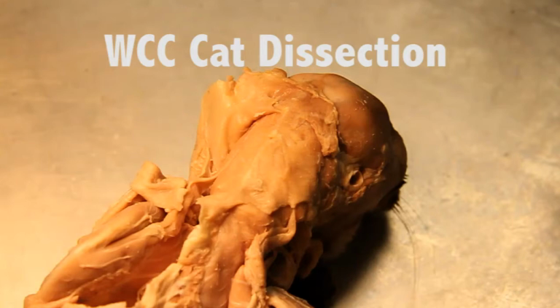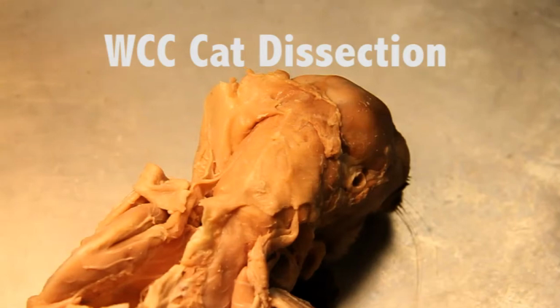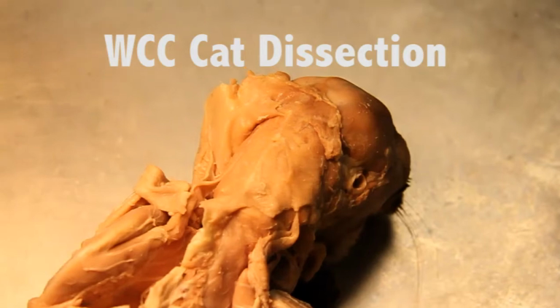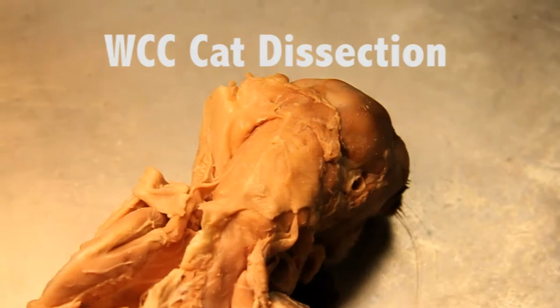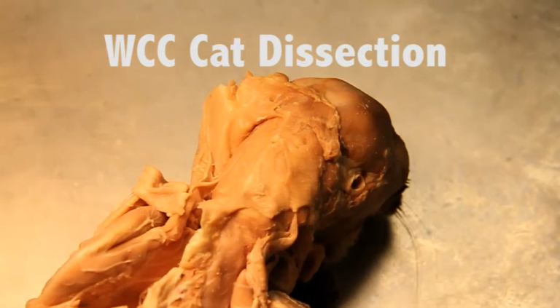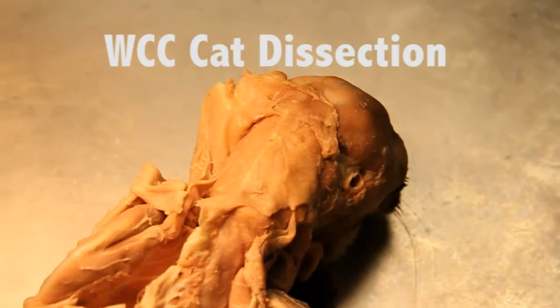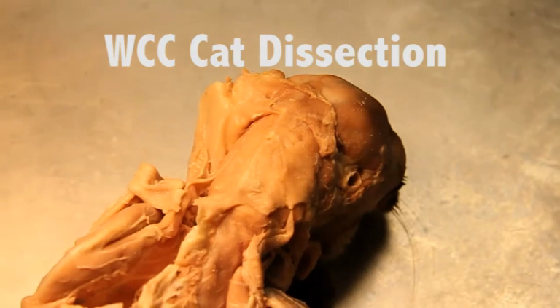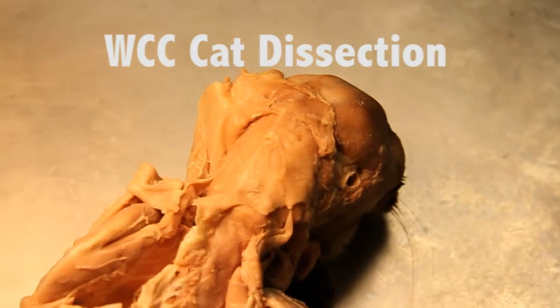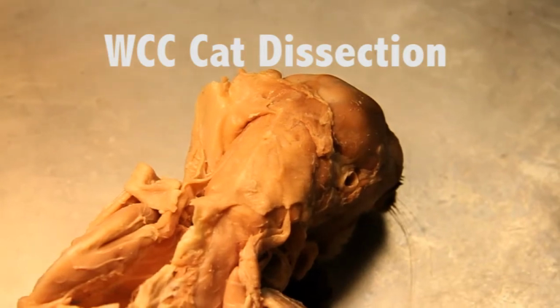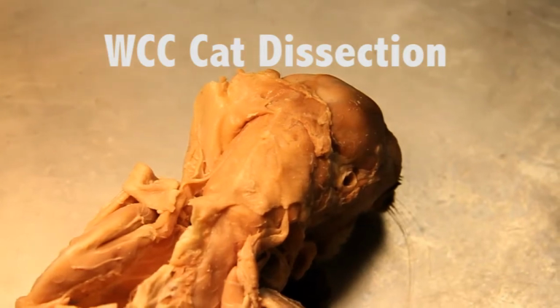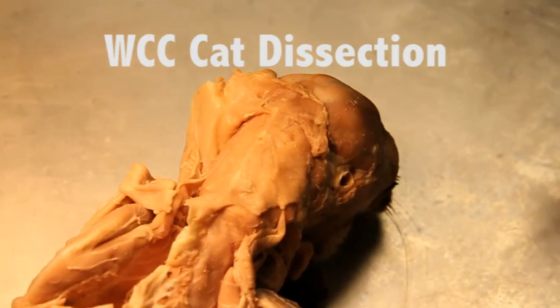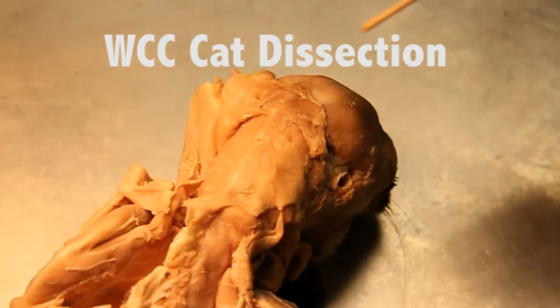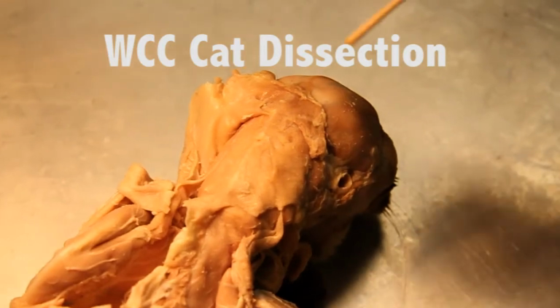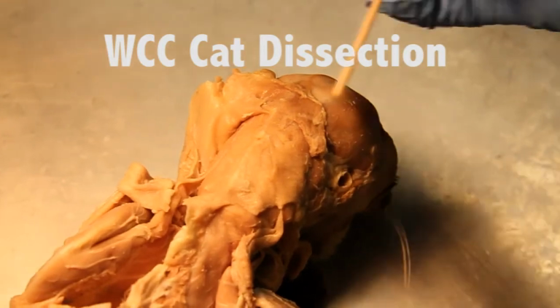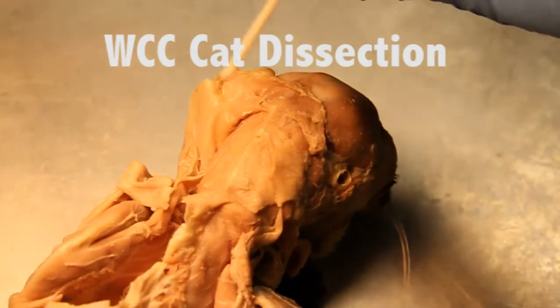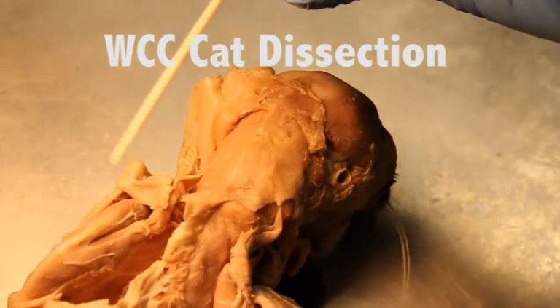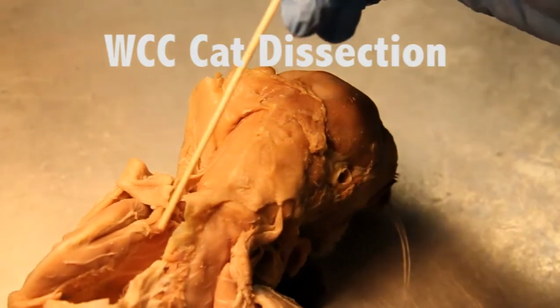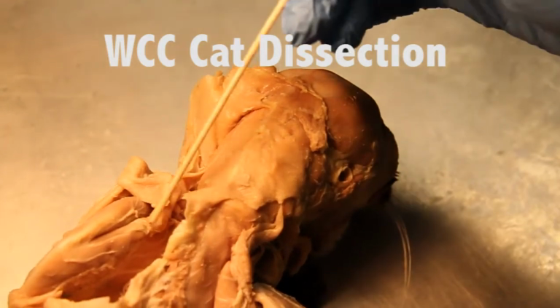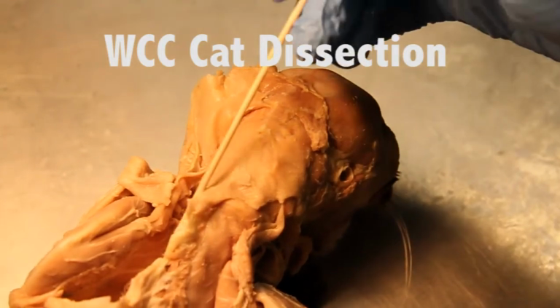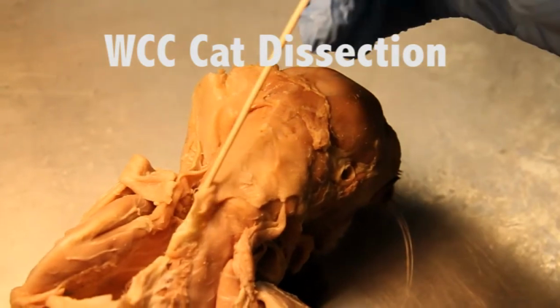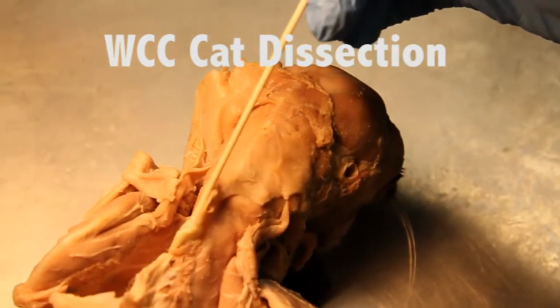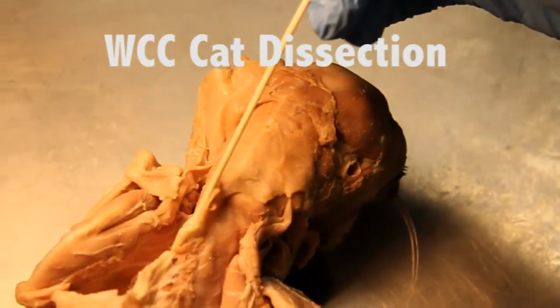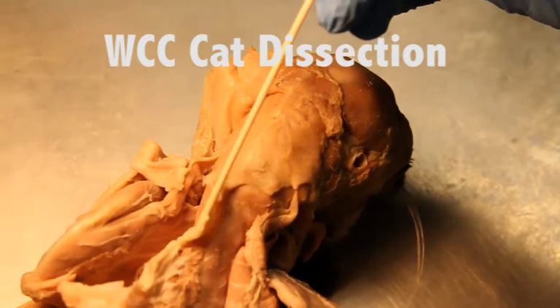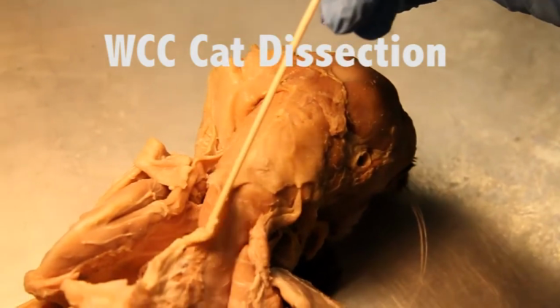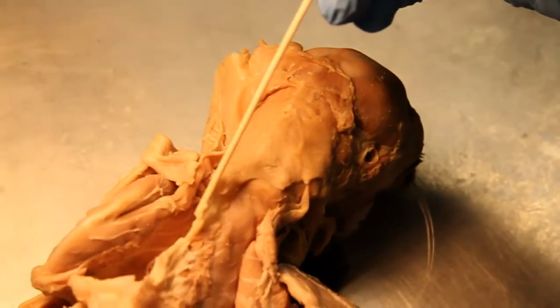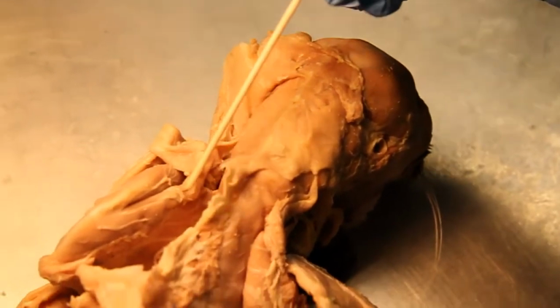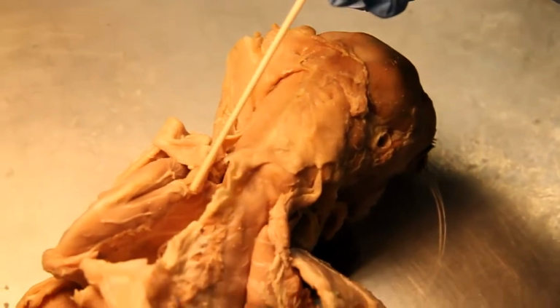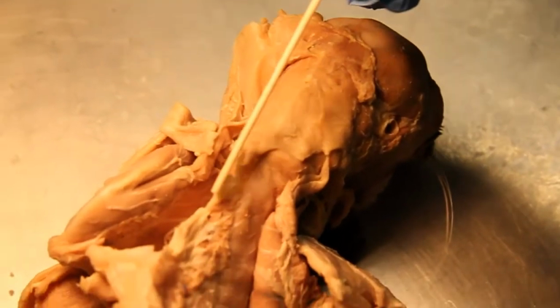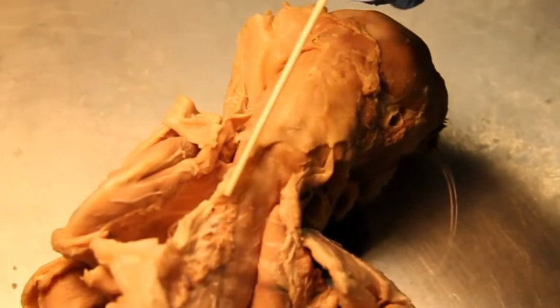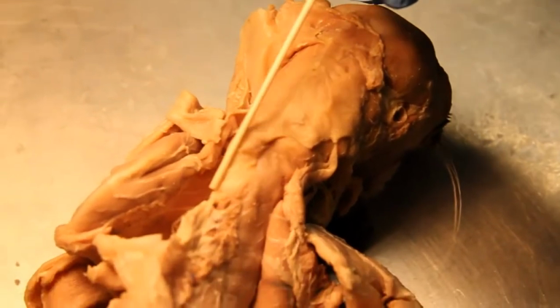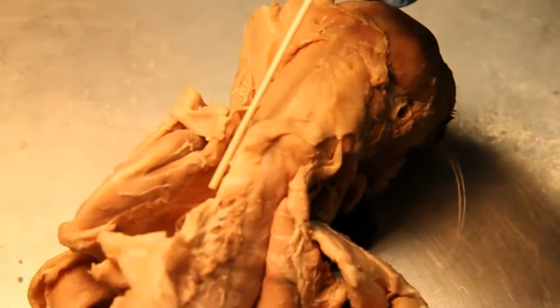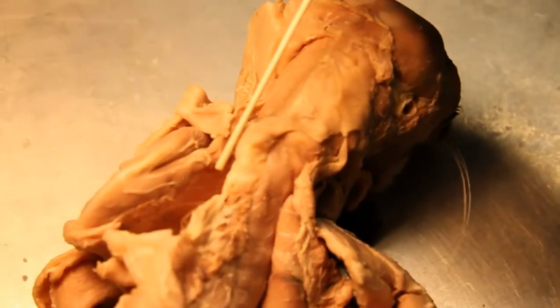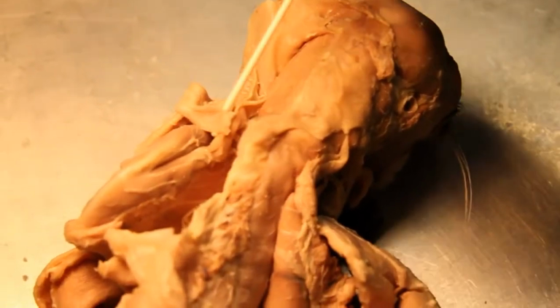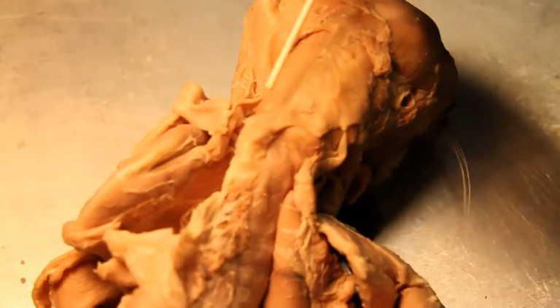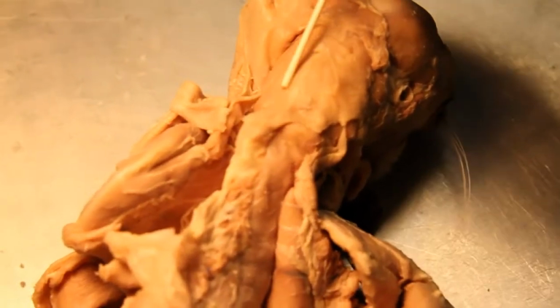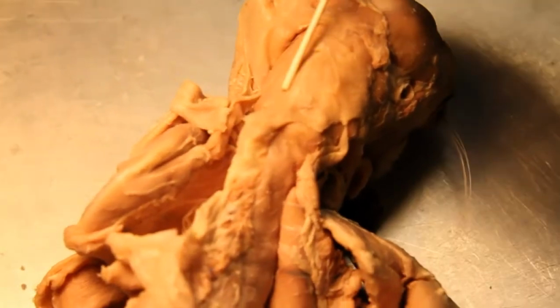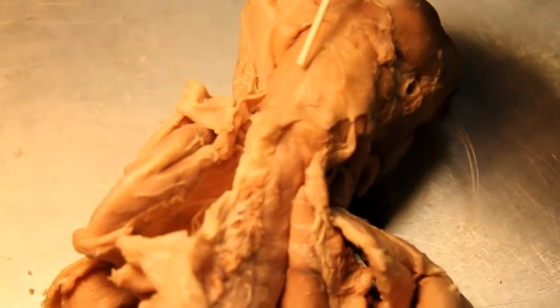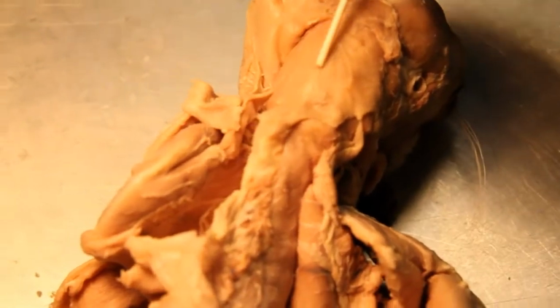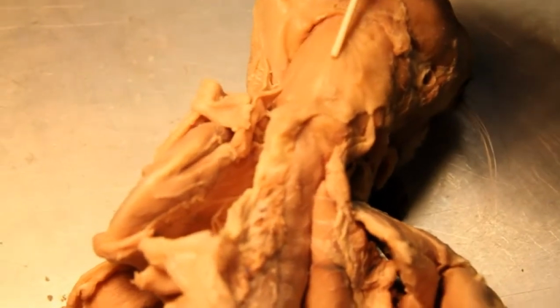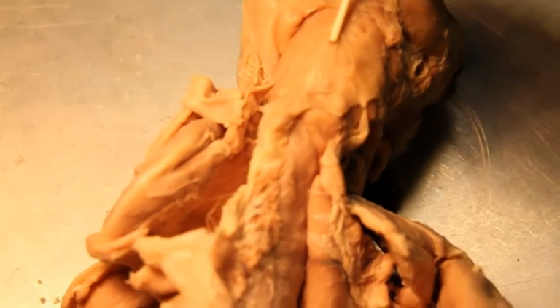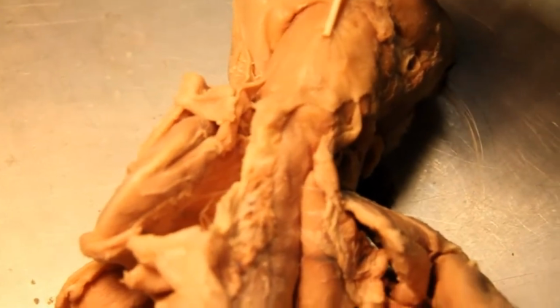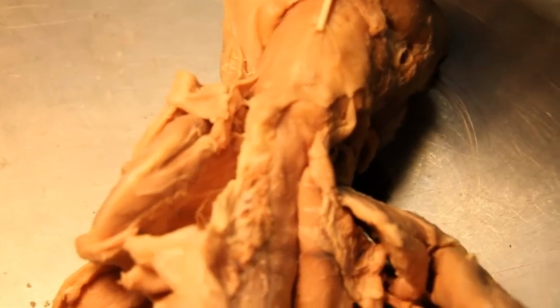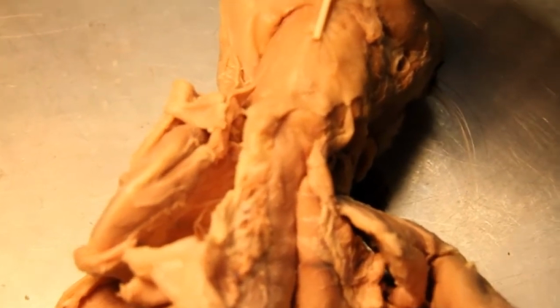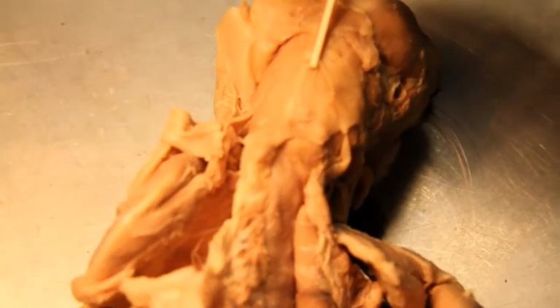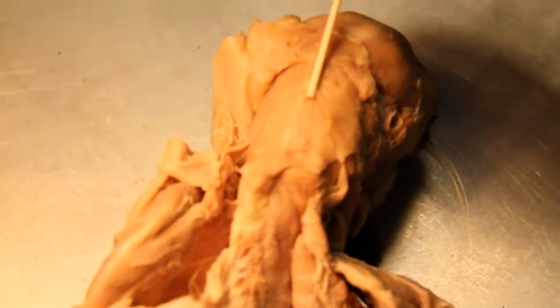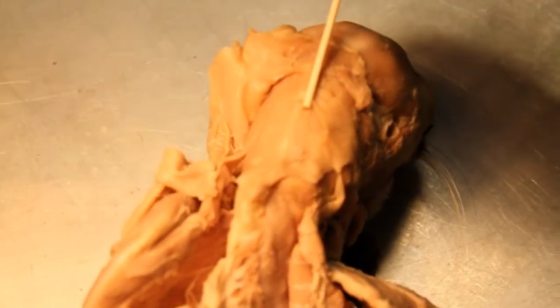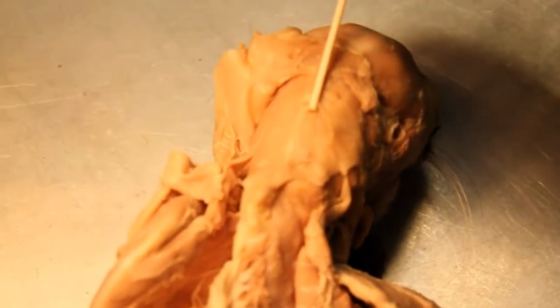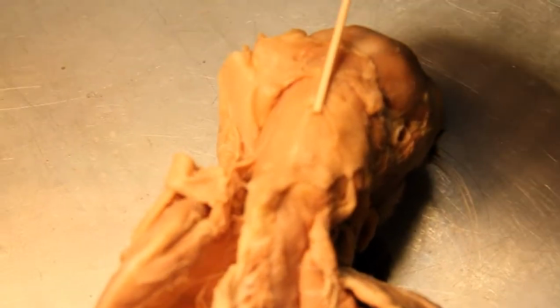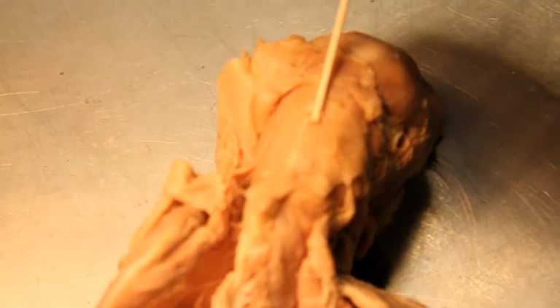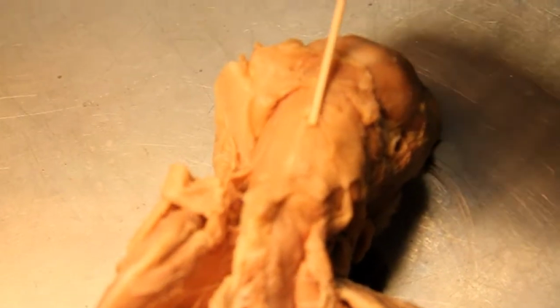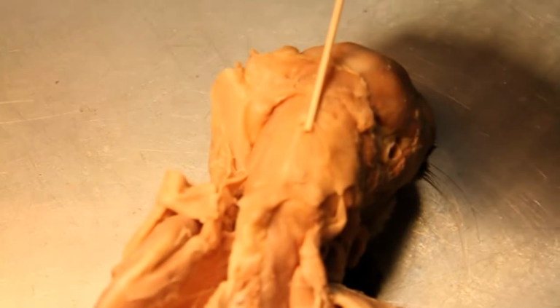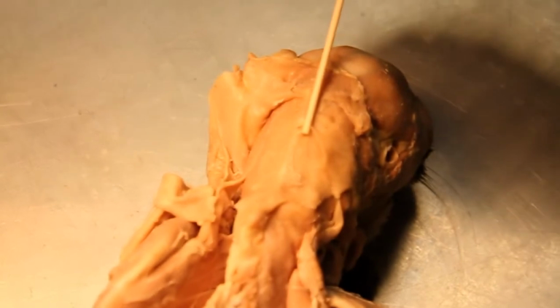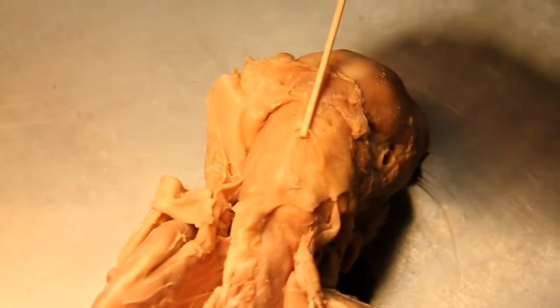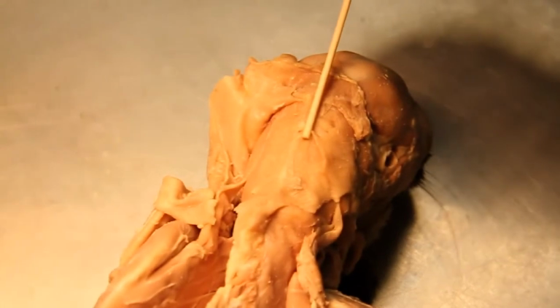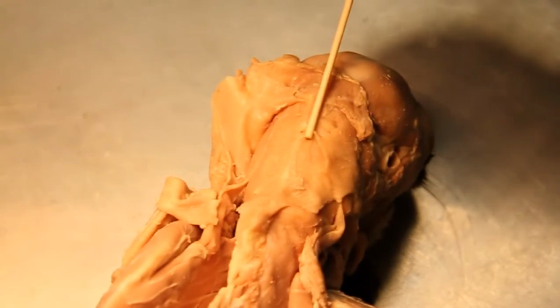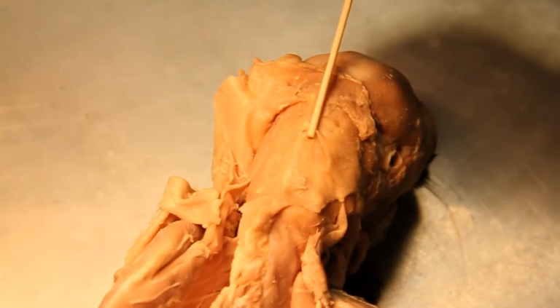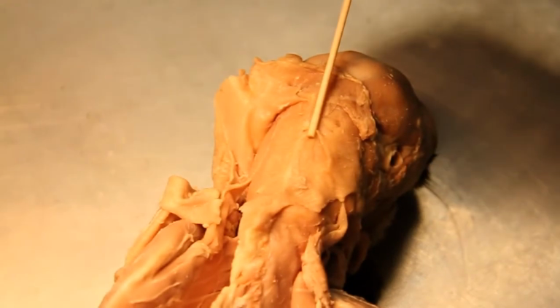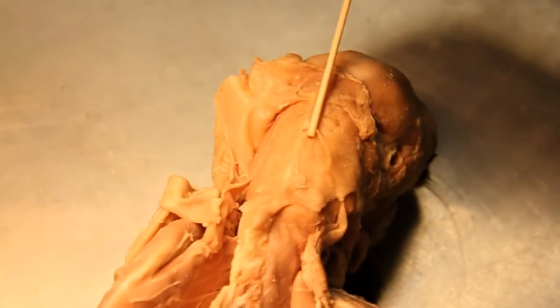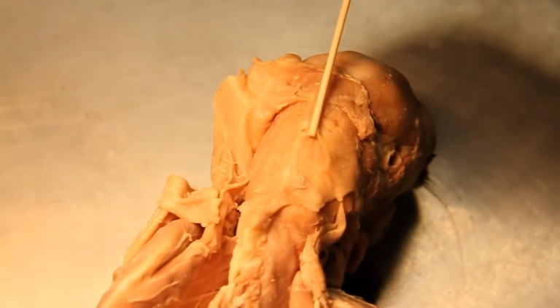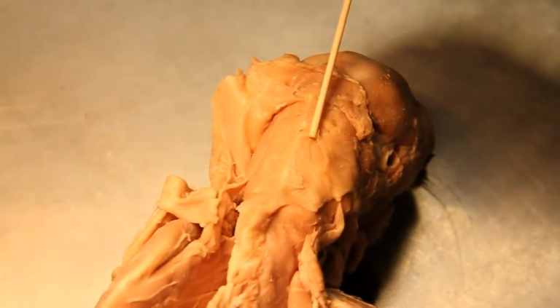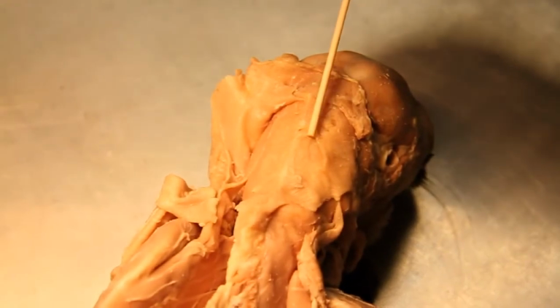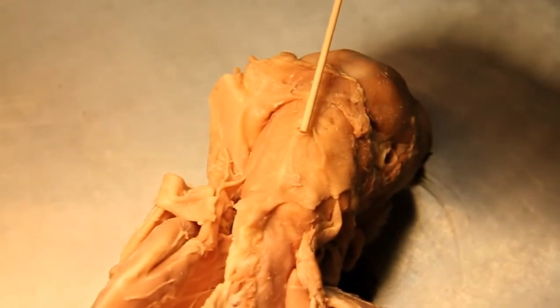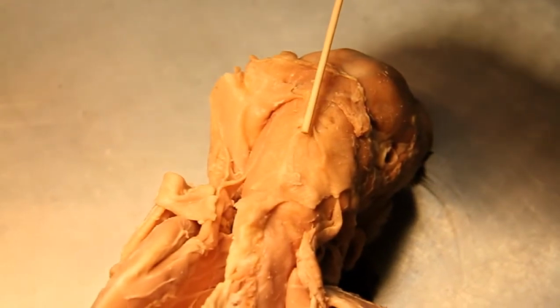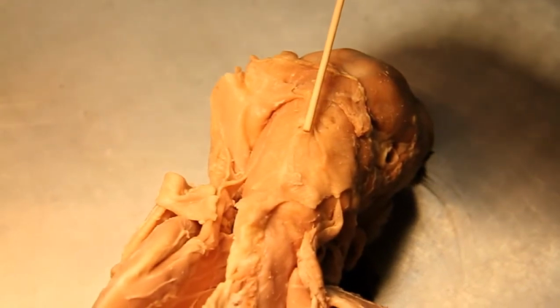Right here is our rhomboidus, and here is the rhomboidus capitis.